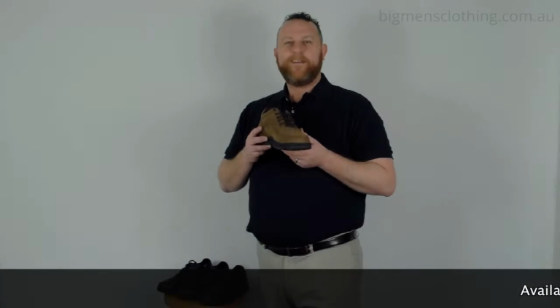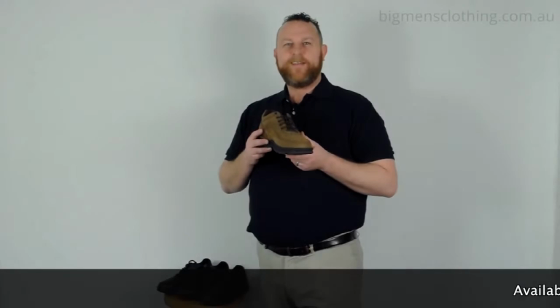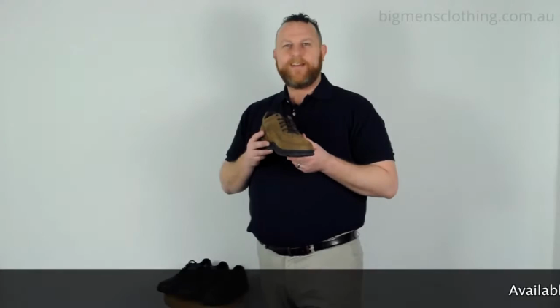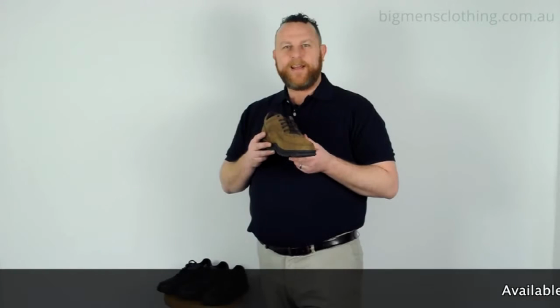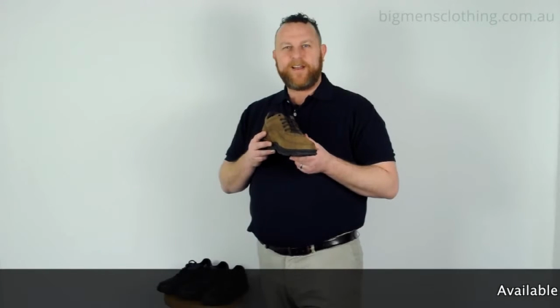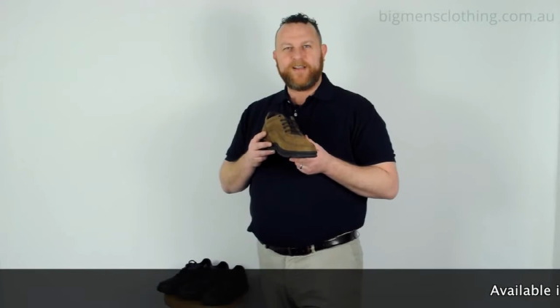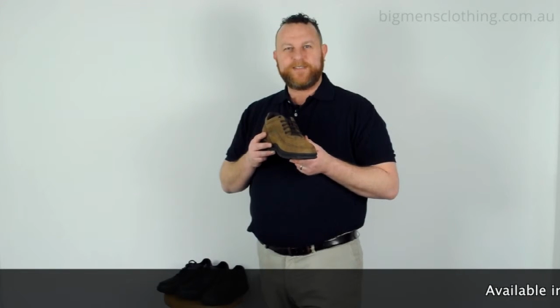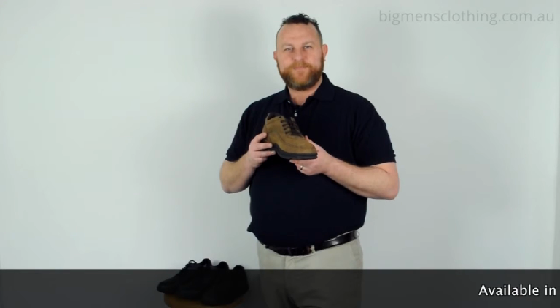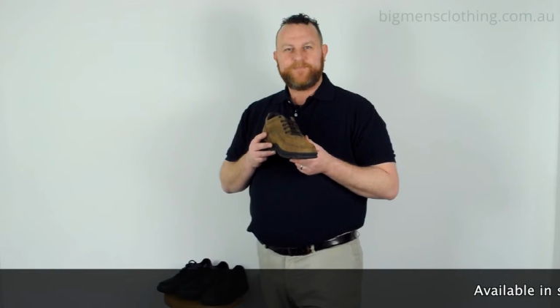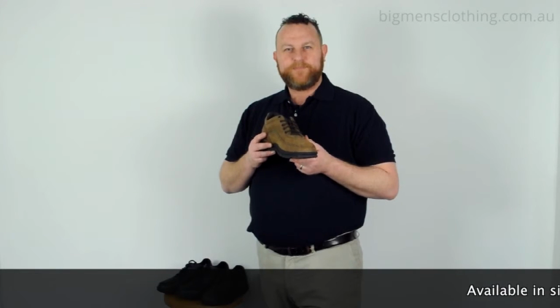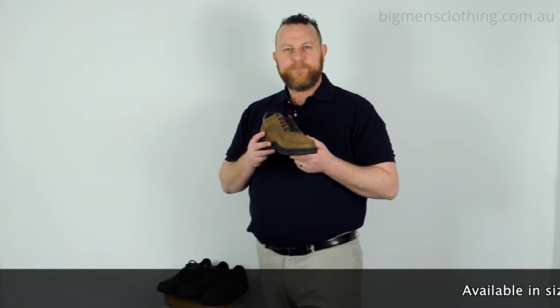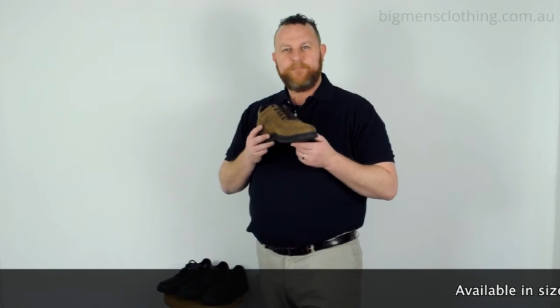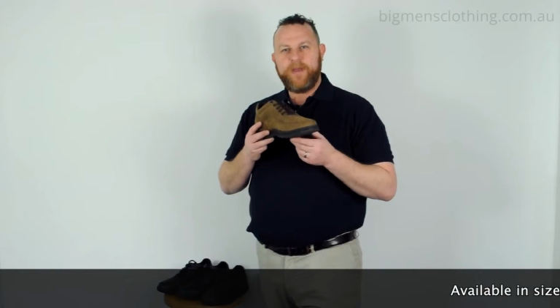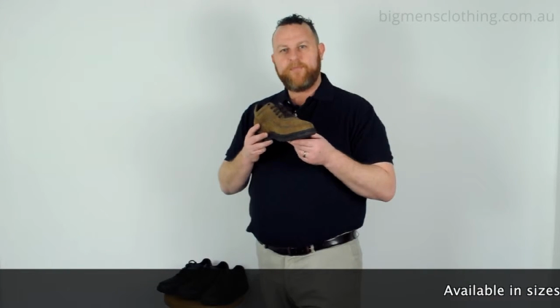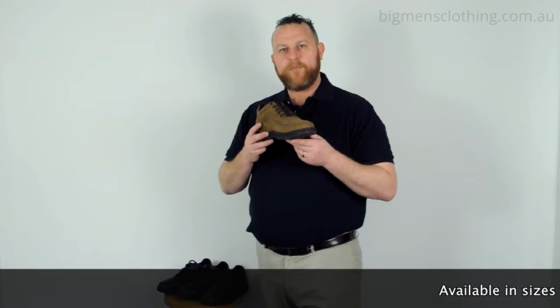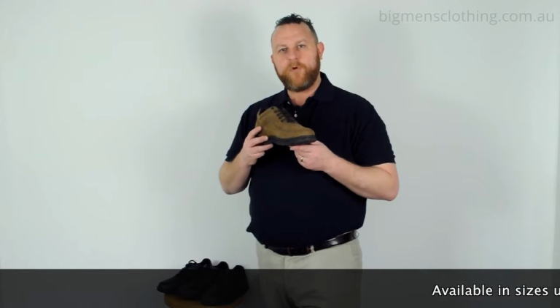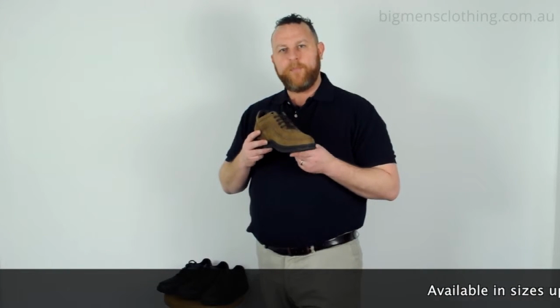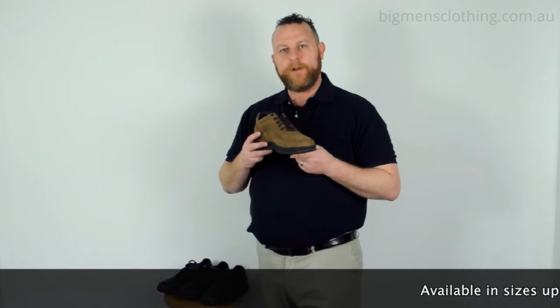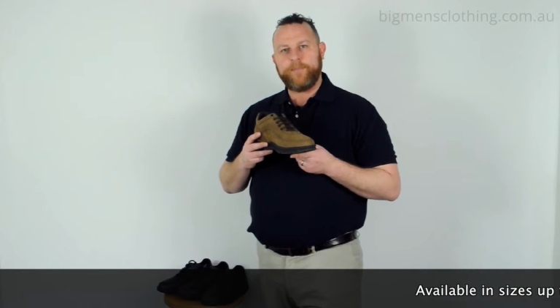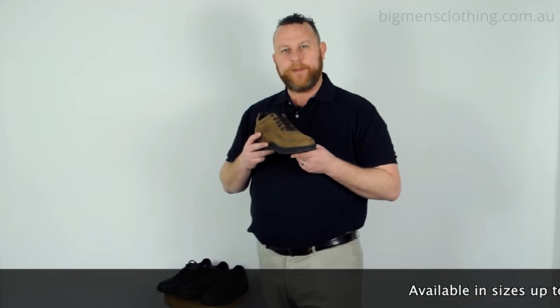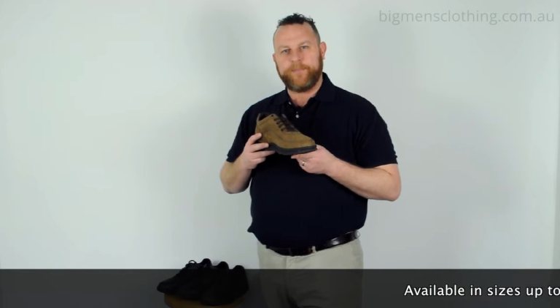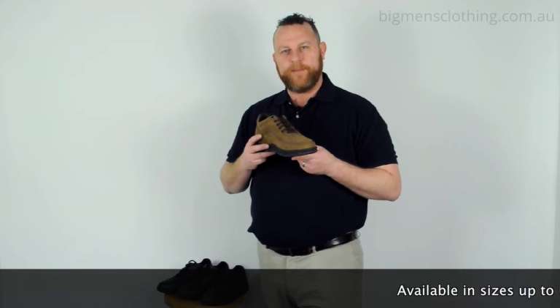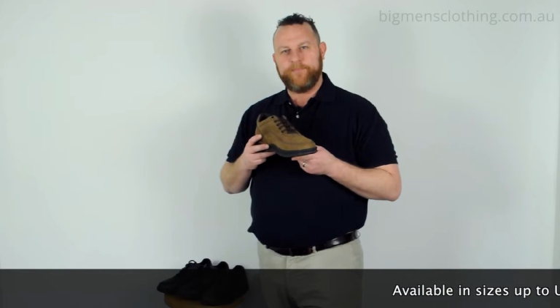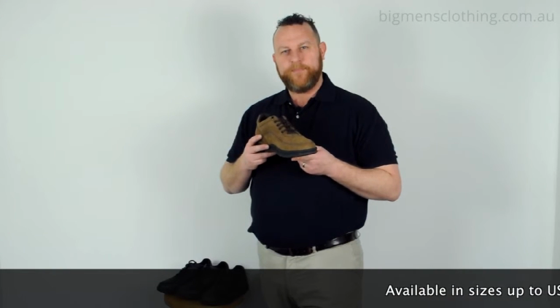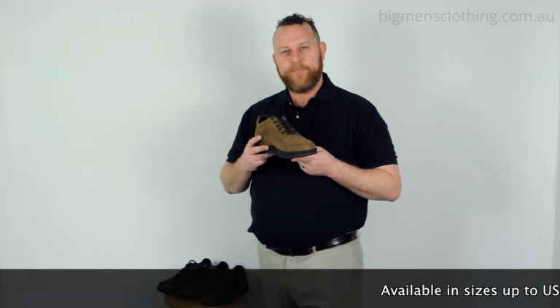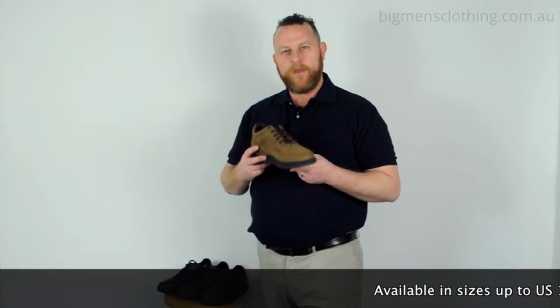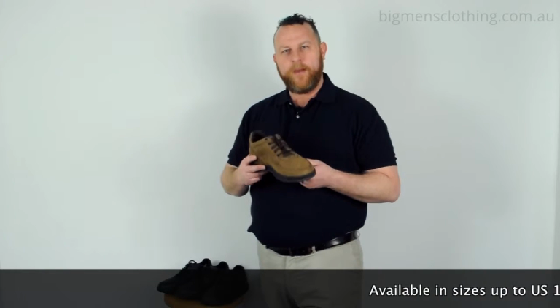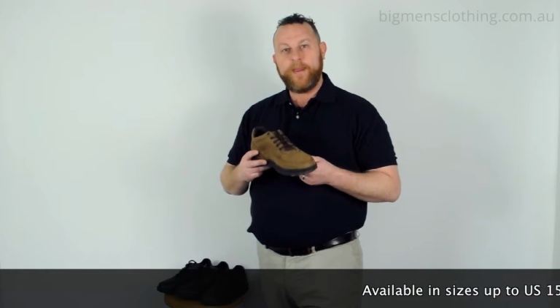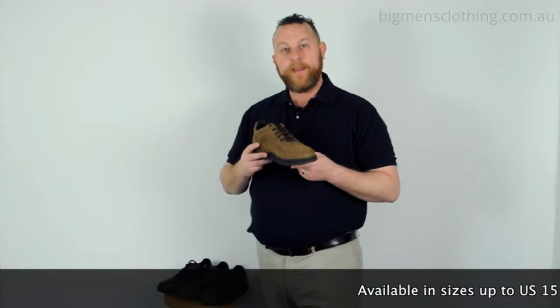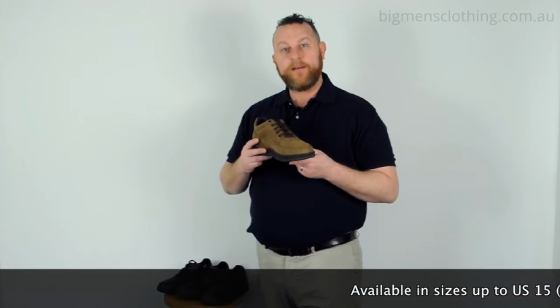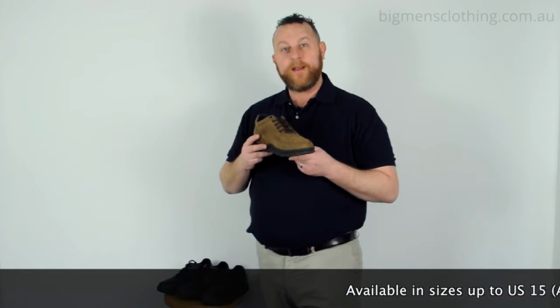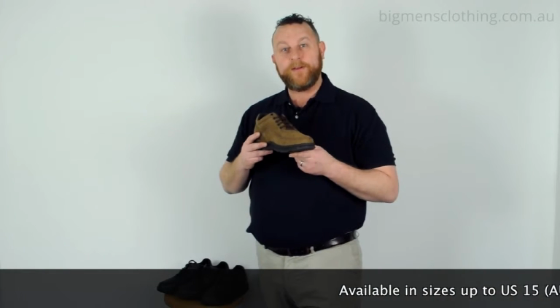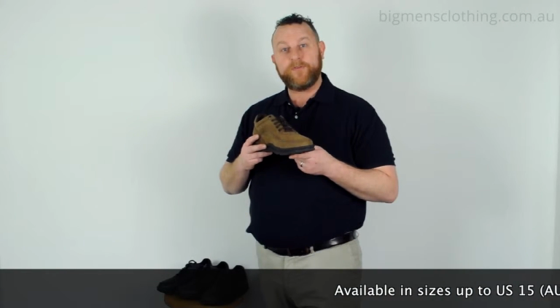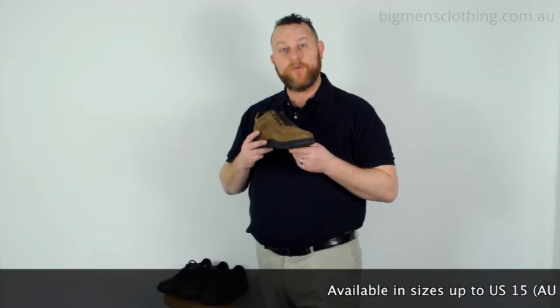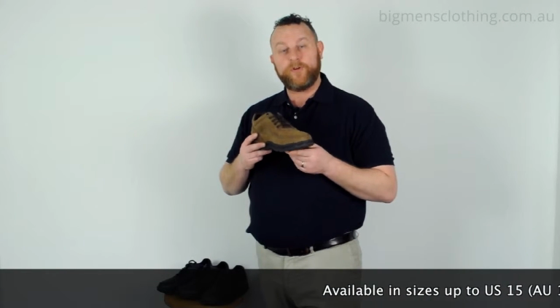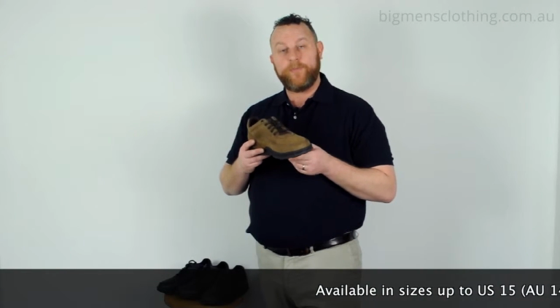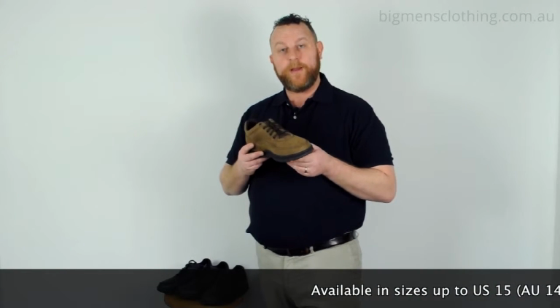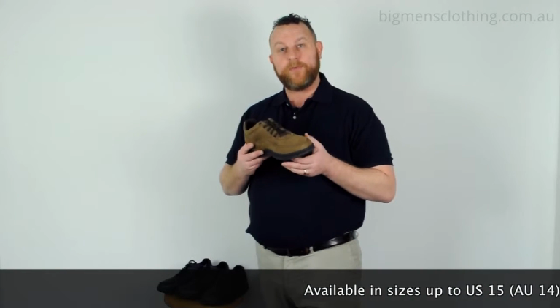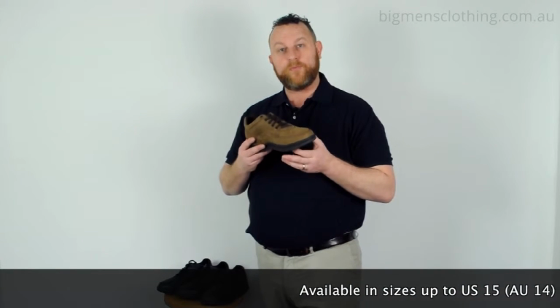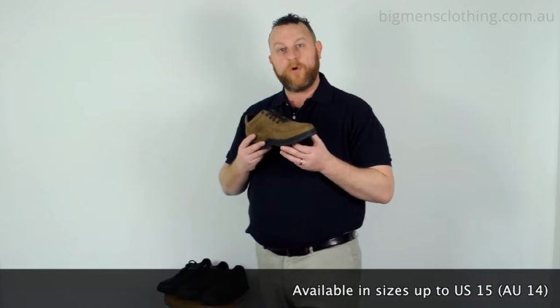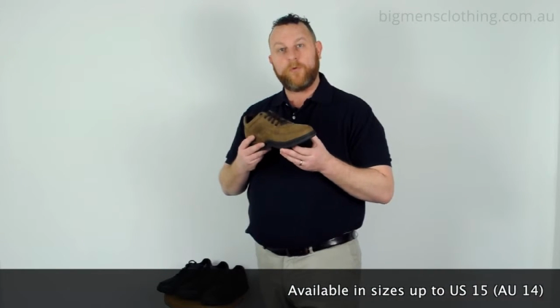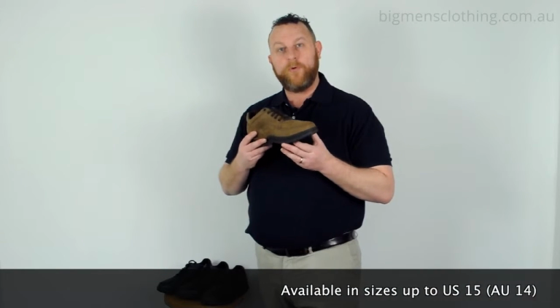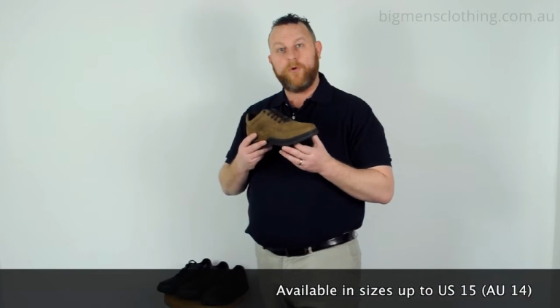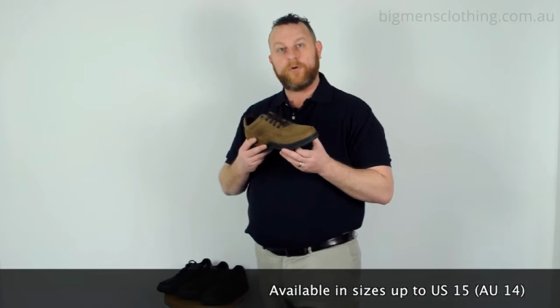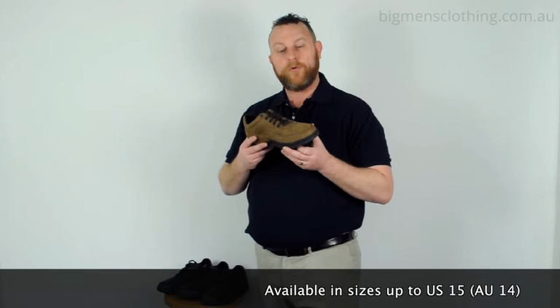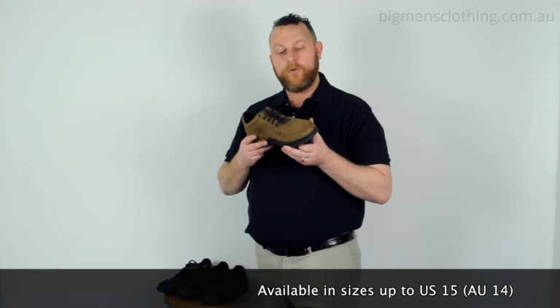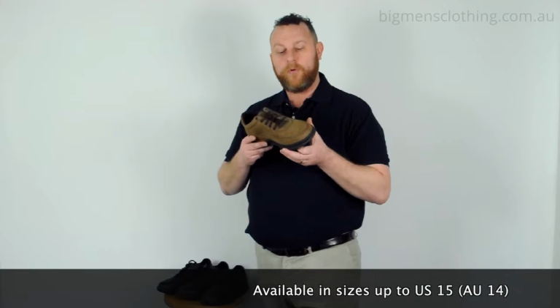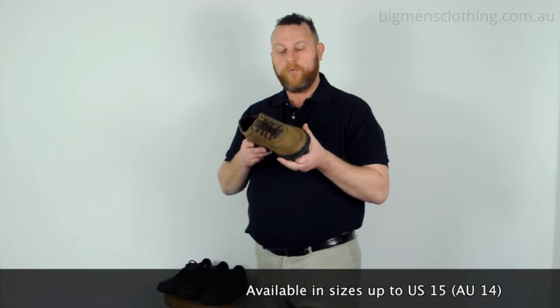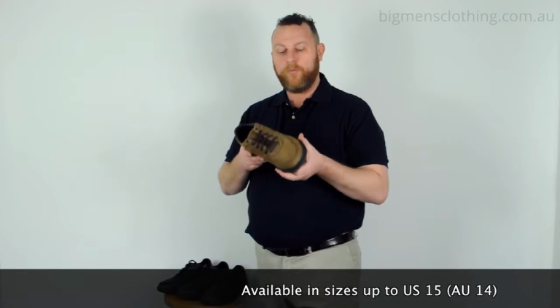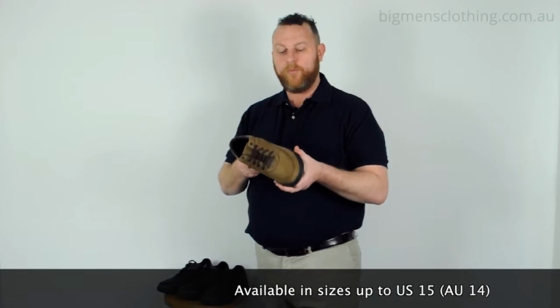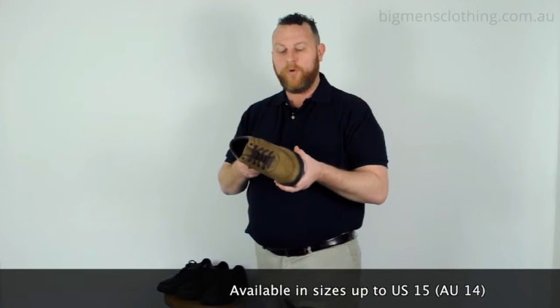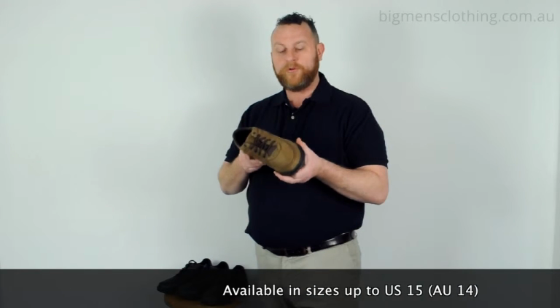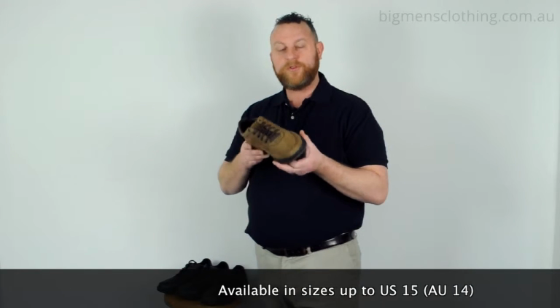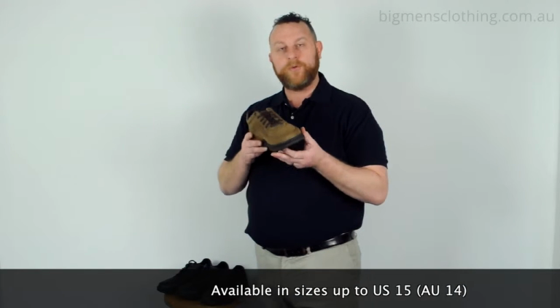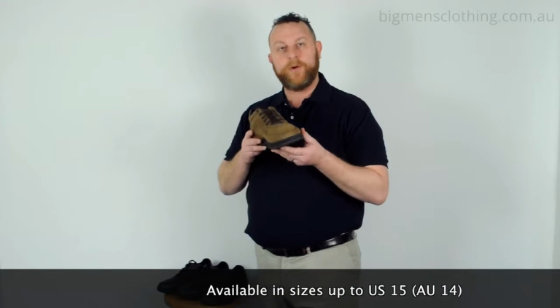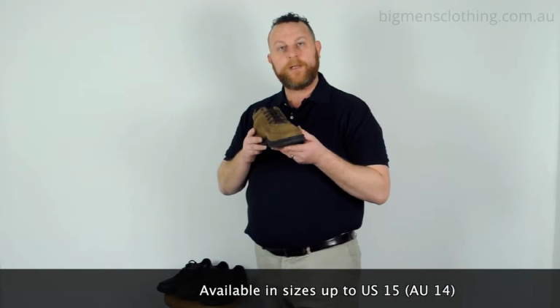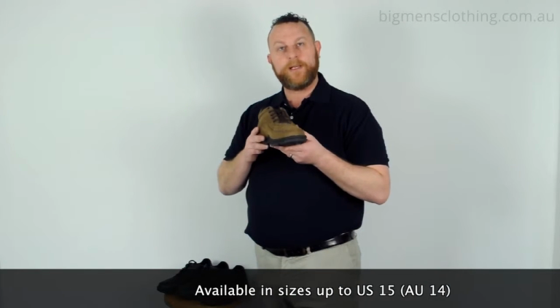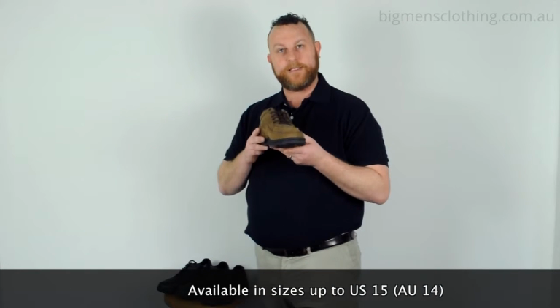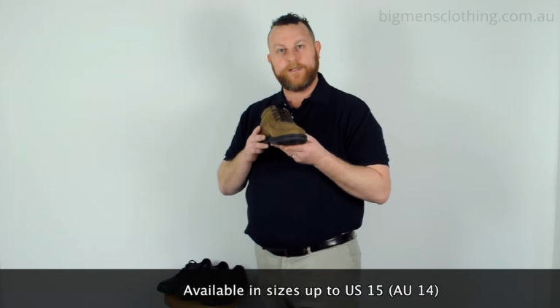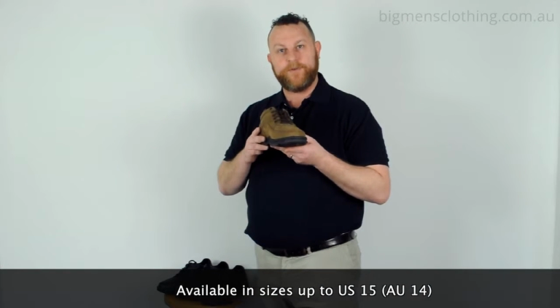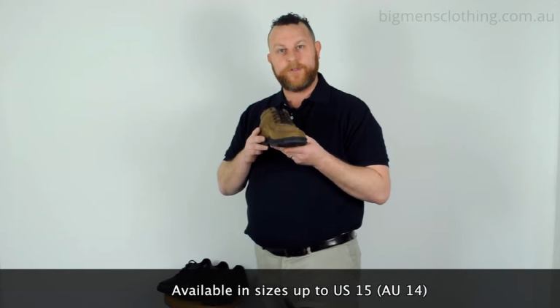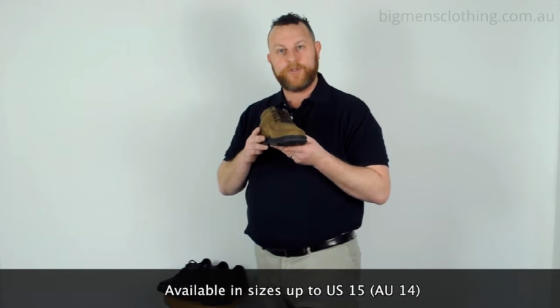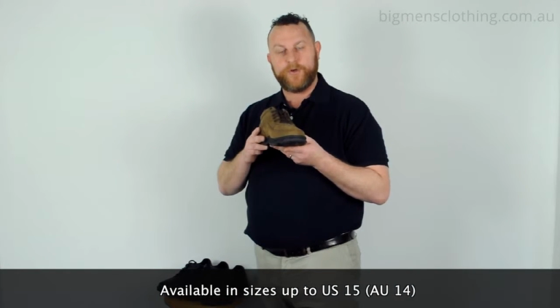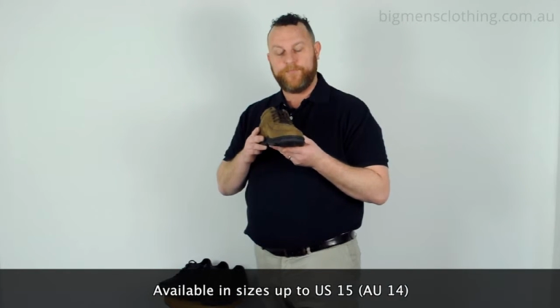G'day guys, Matt from Ron Bennett Big Men. I'm here today to talk to you about the Rockport World Tour Classic Fit Shoe.